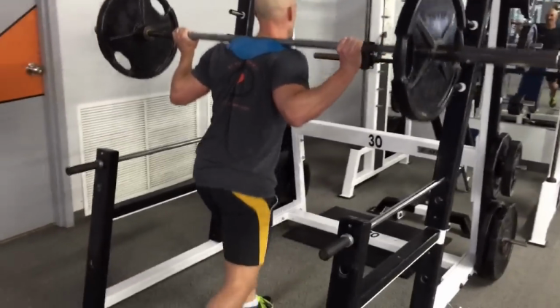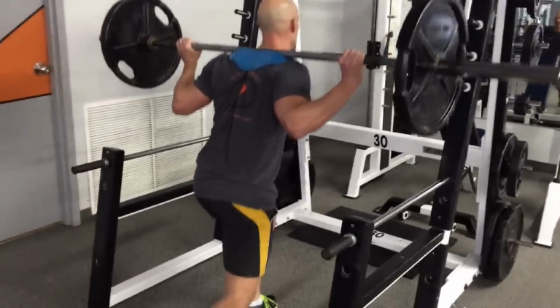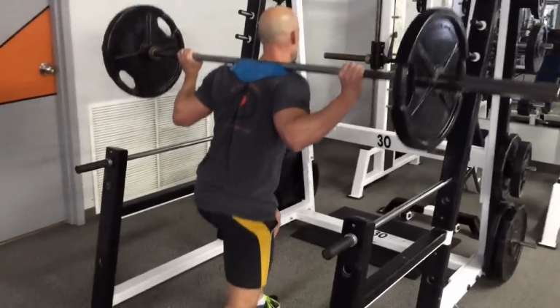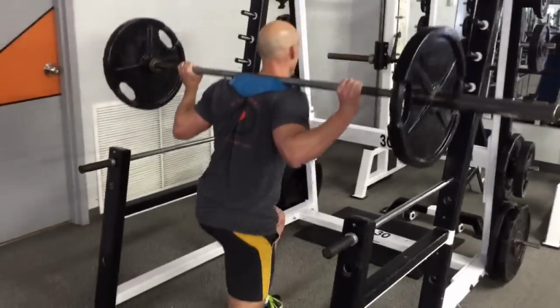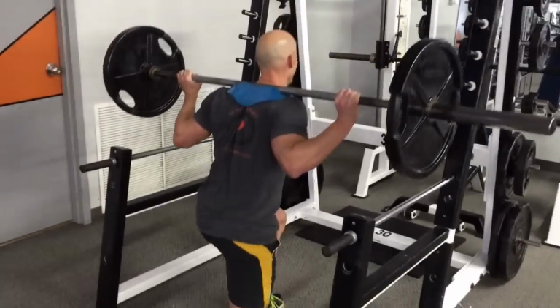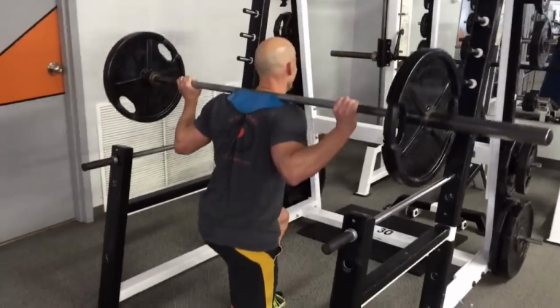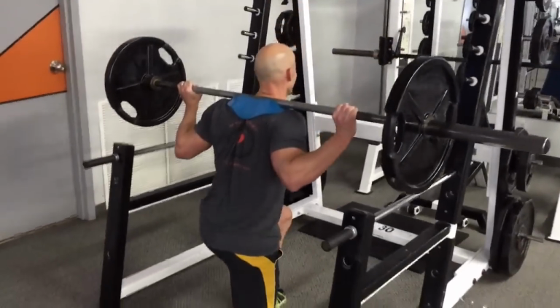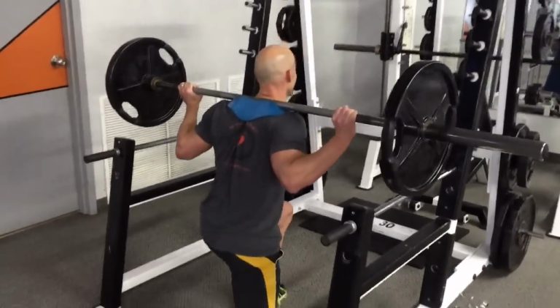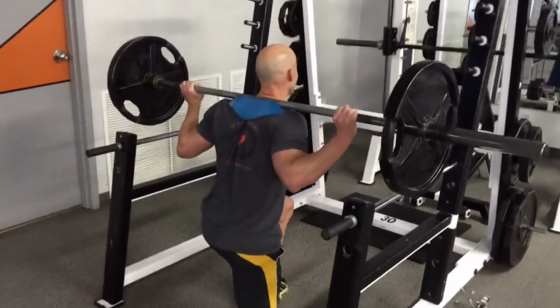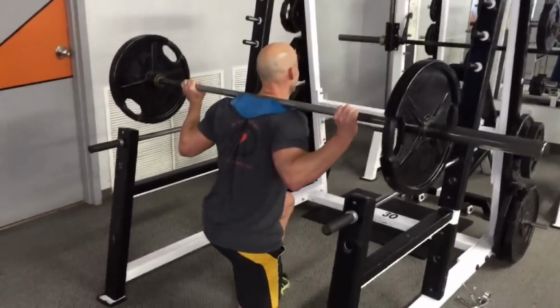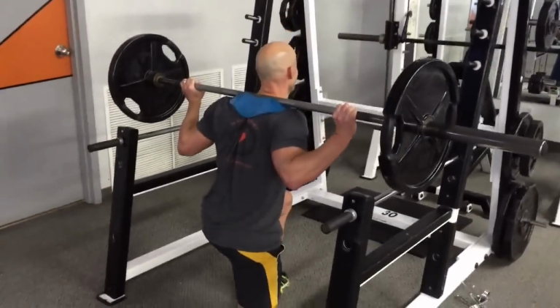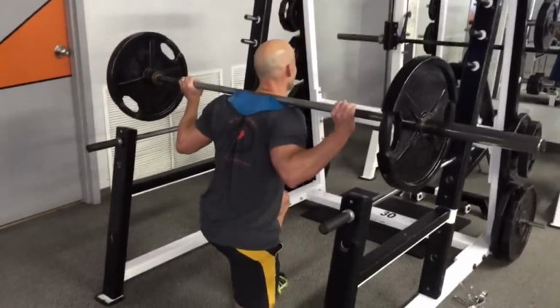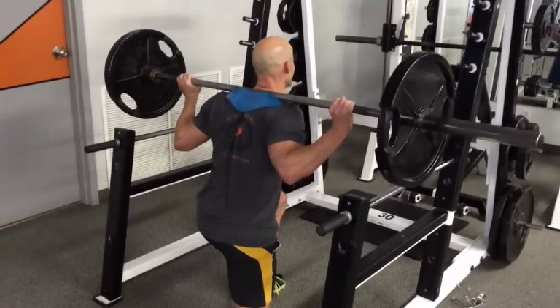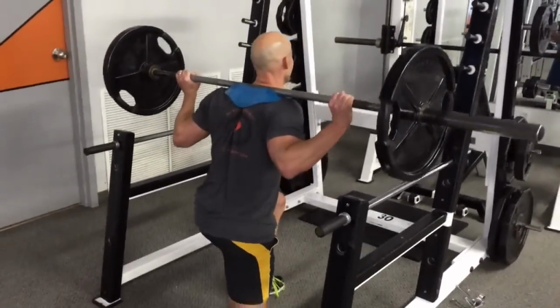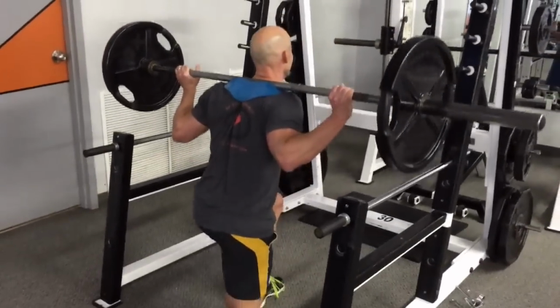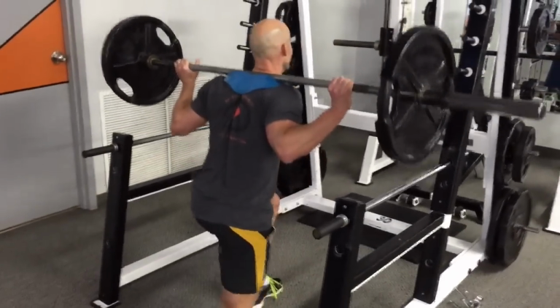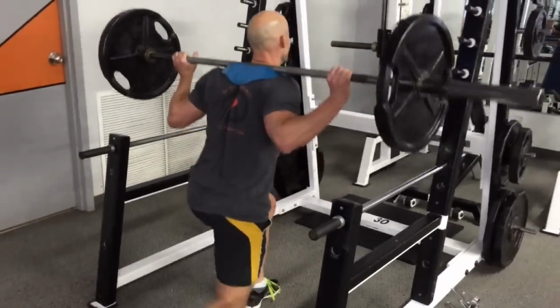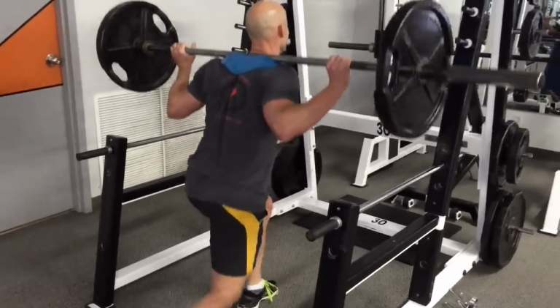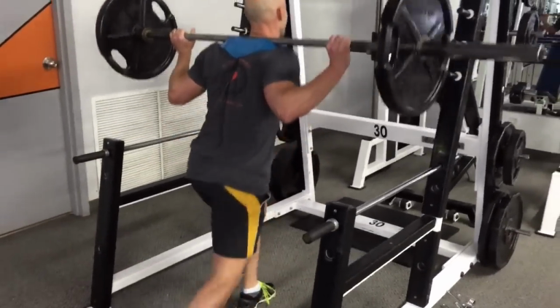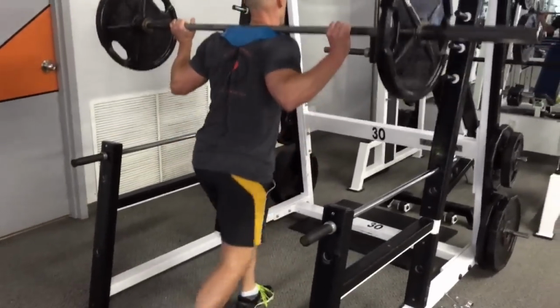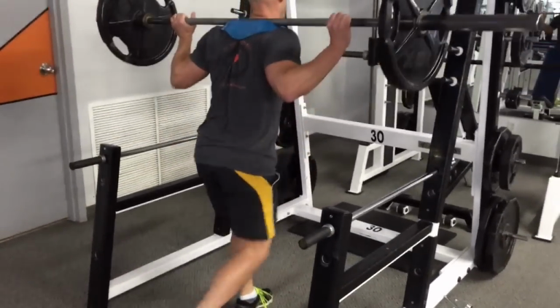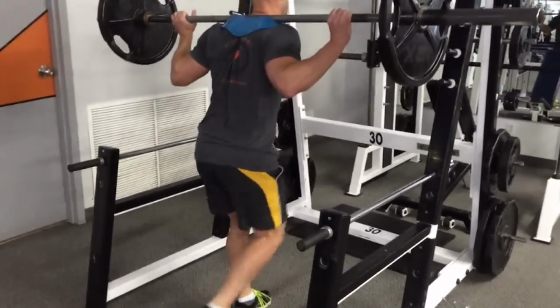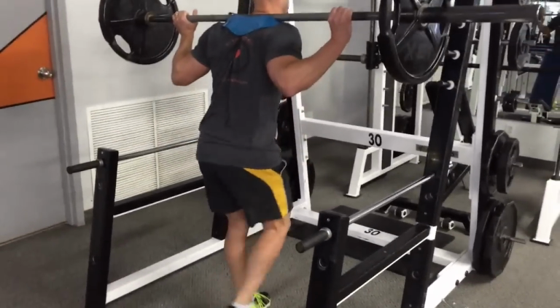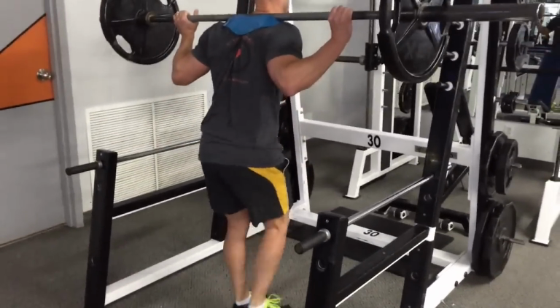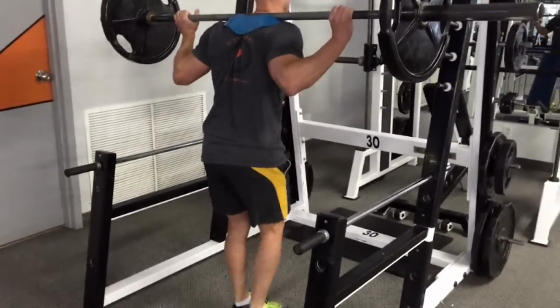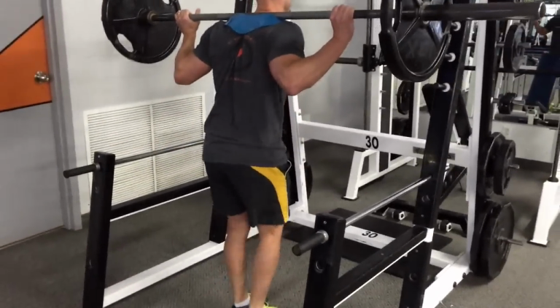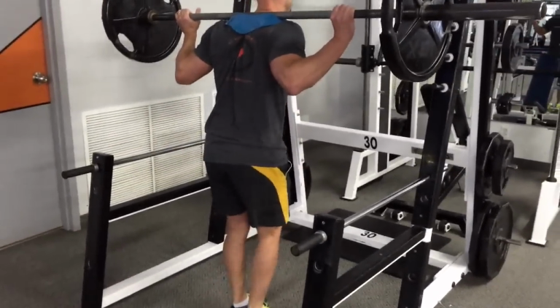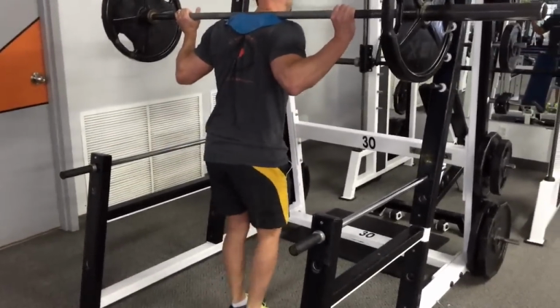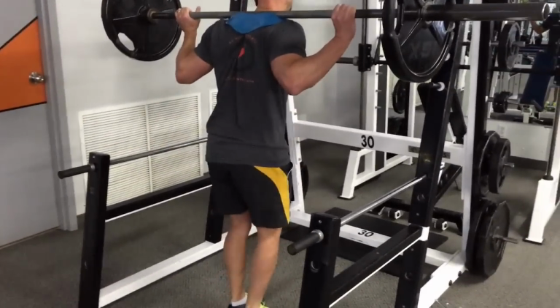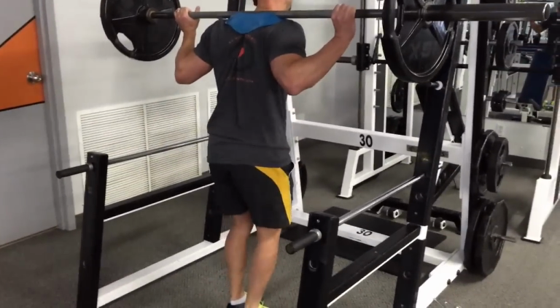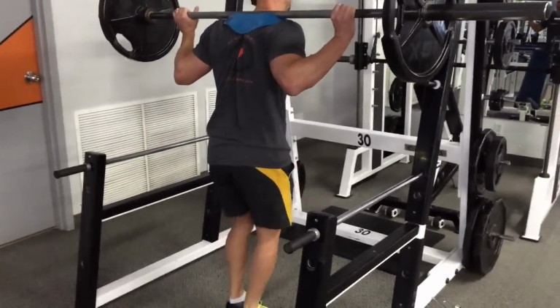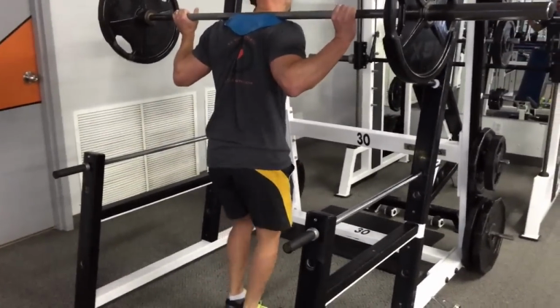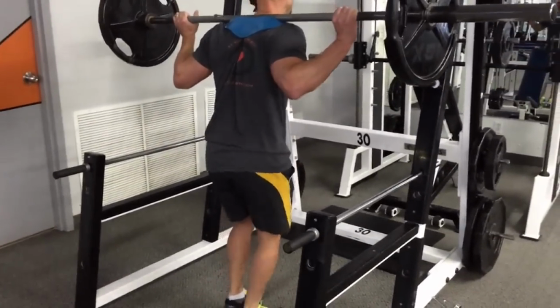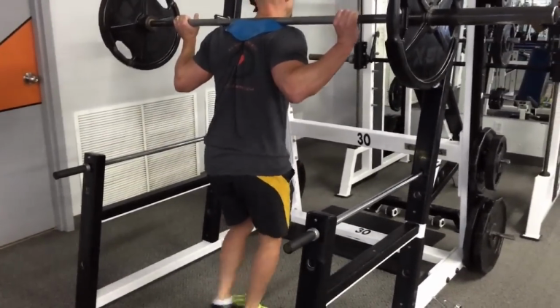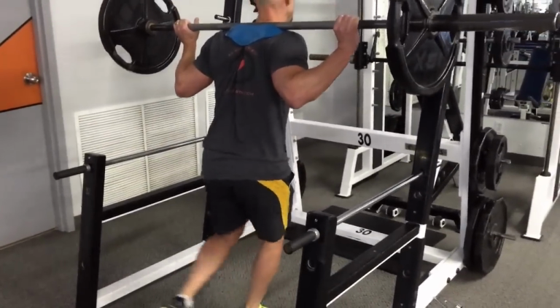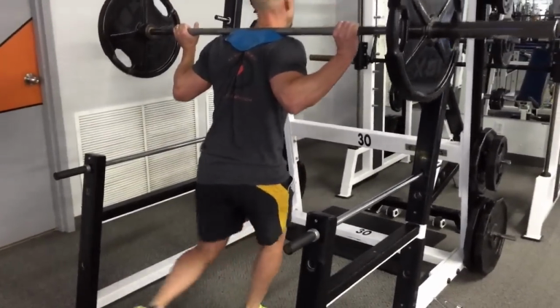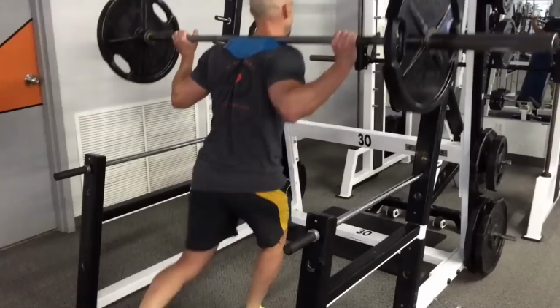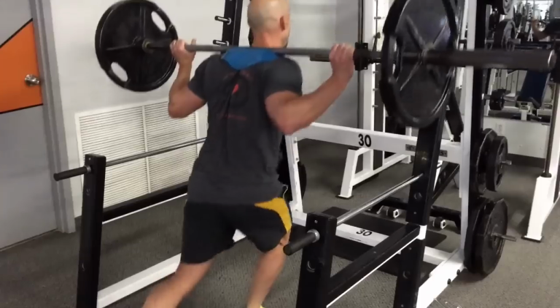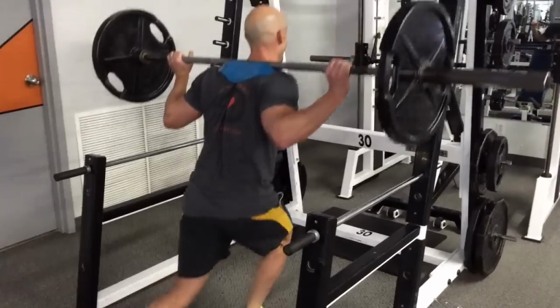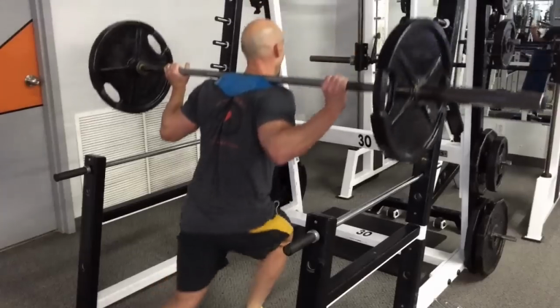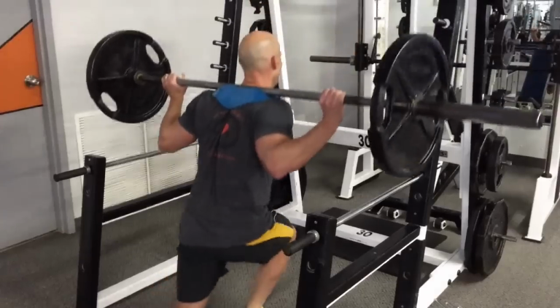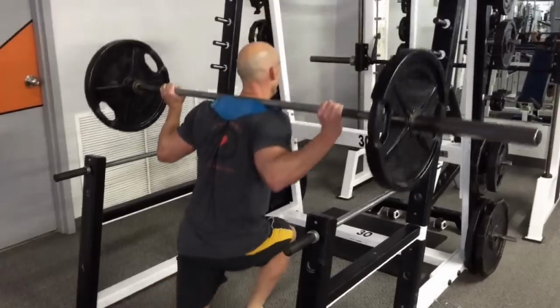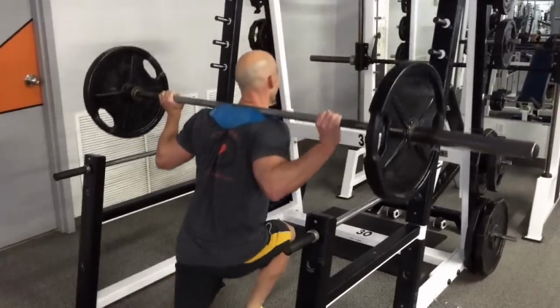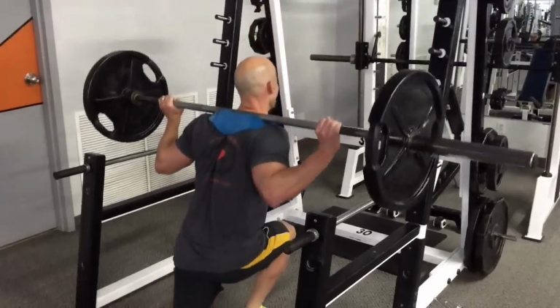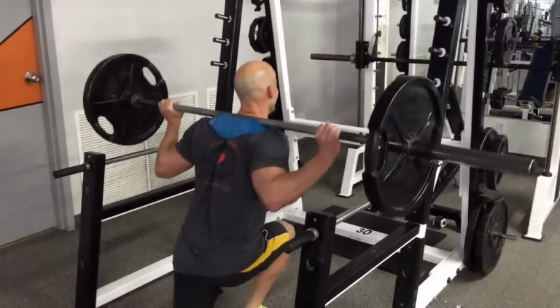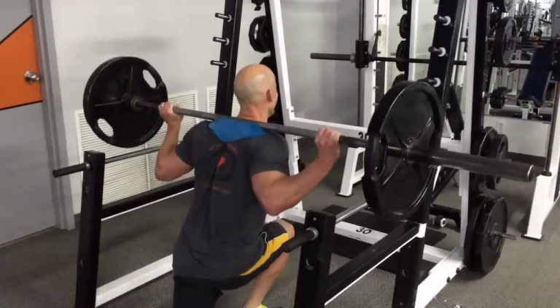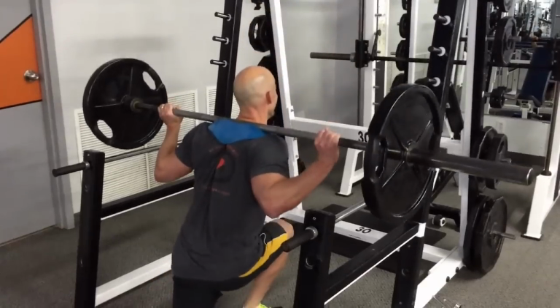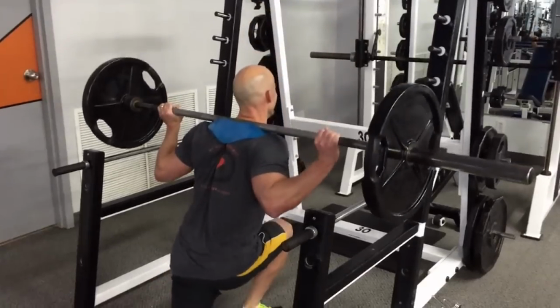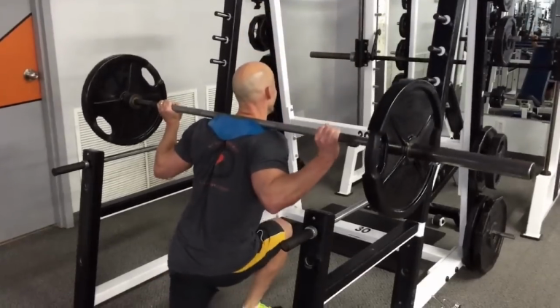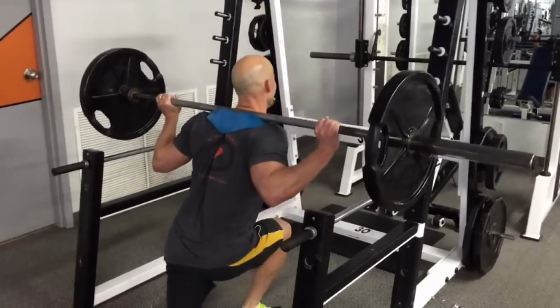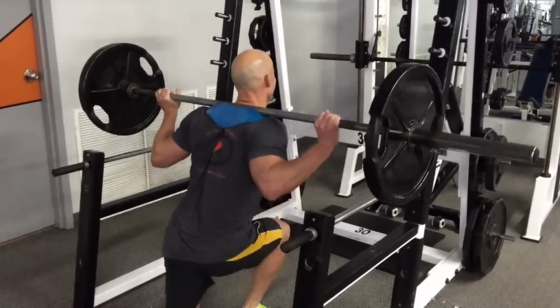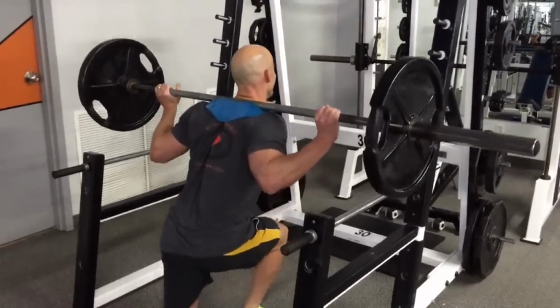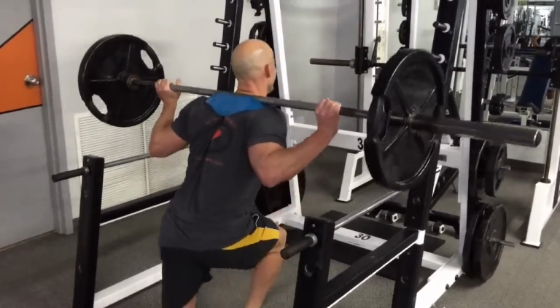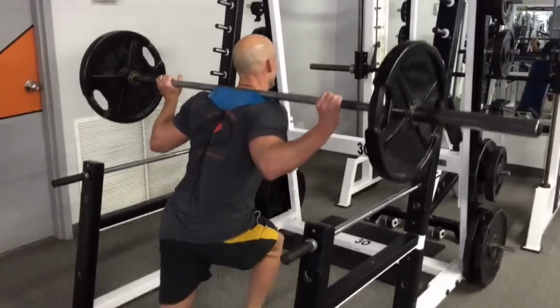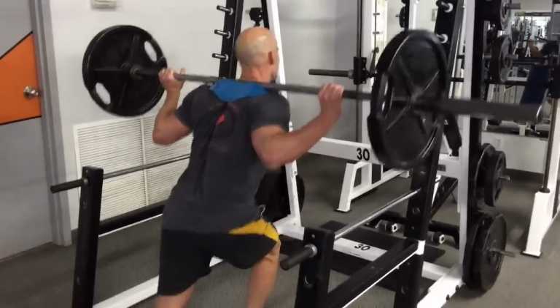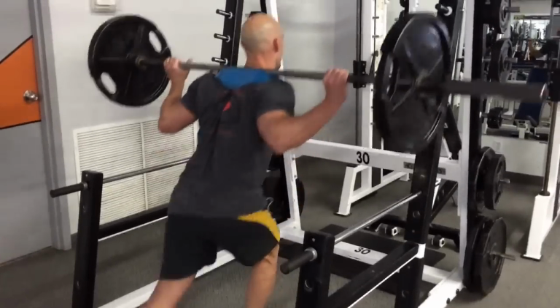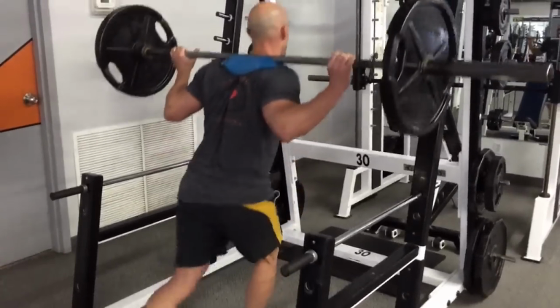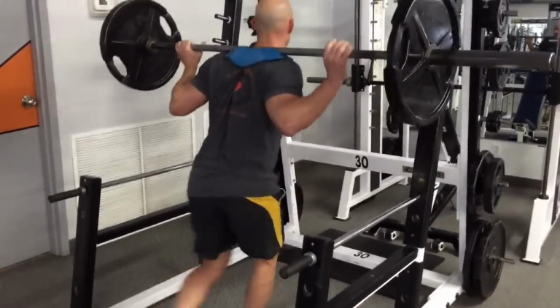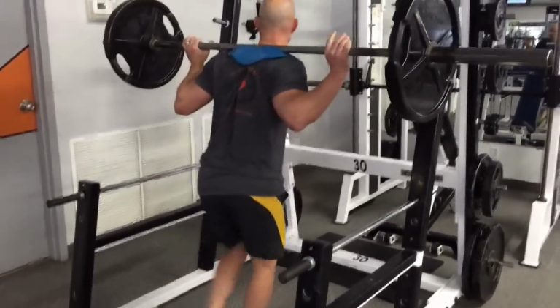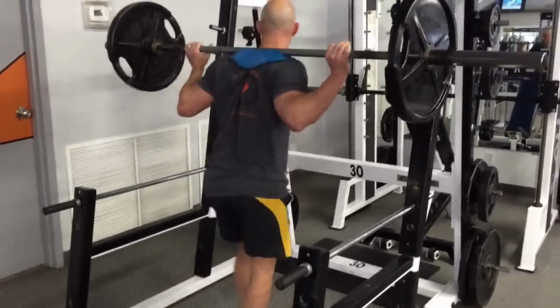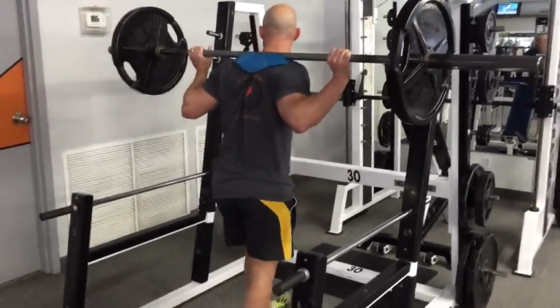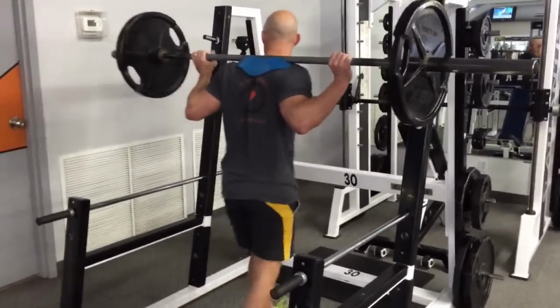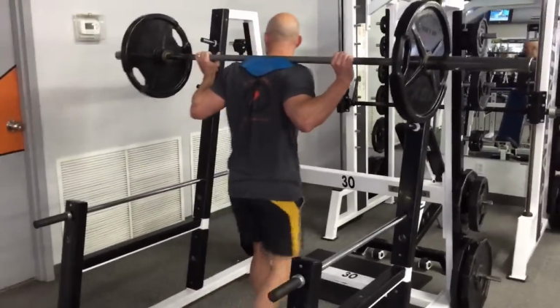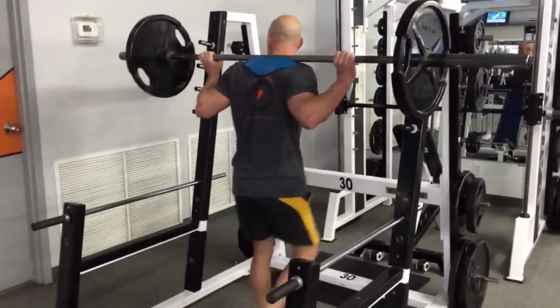Hope you enjoy this workout. Would love to hear your feedback. Keep kicking some butt. Sculpt a masterpiece.